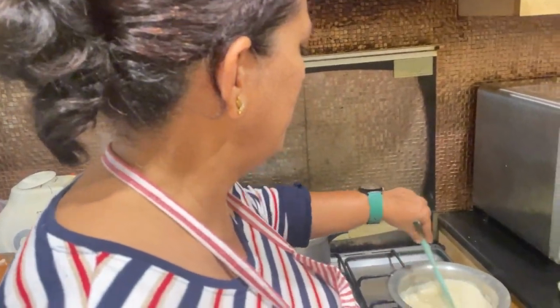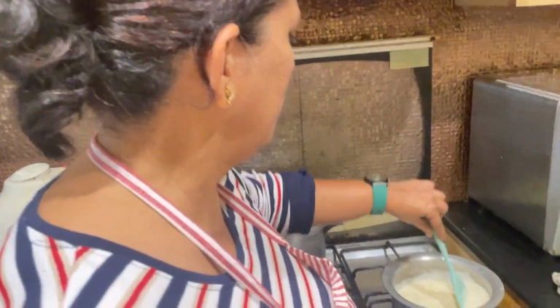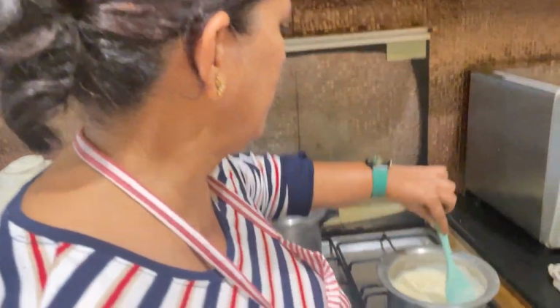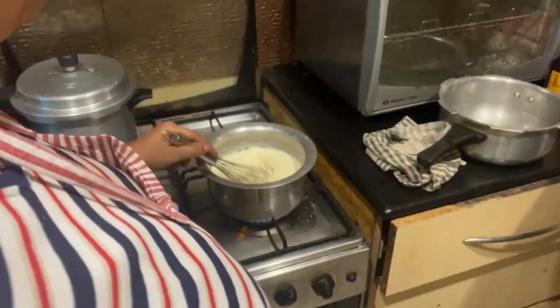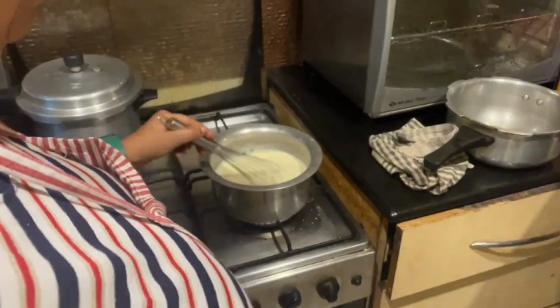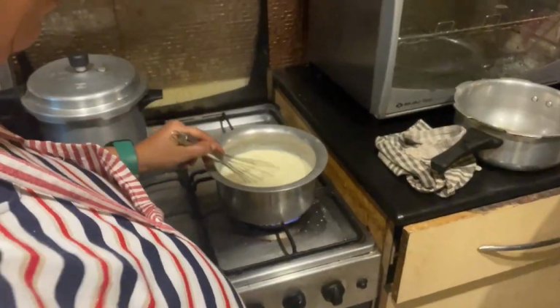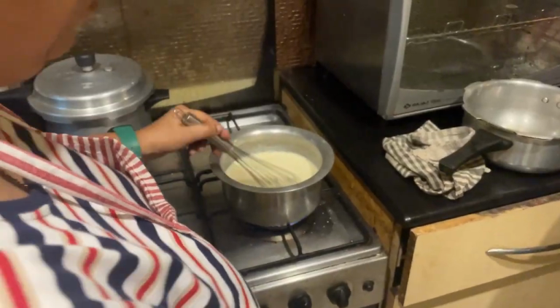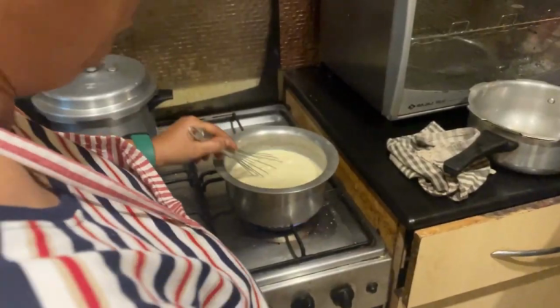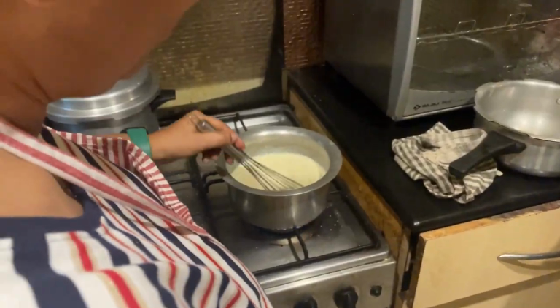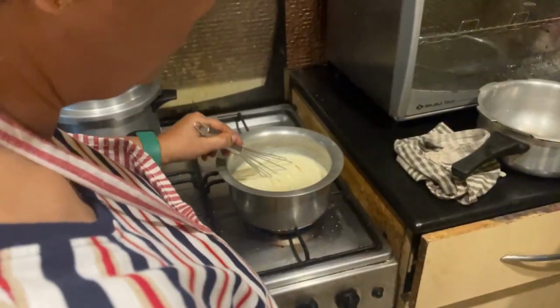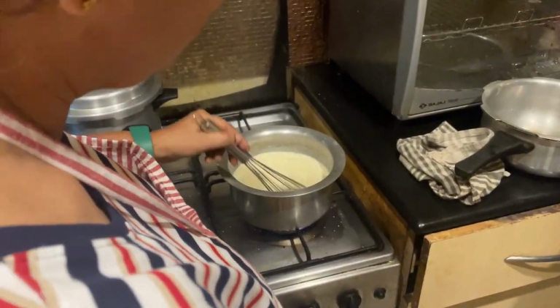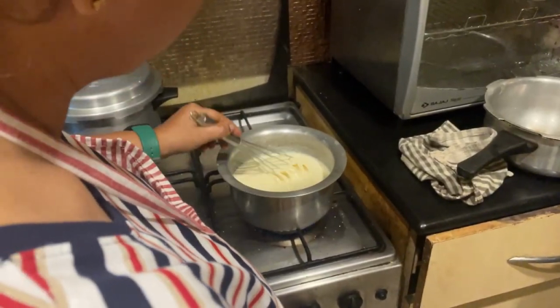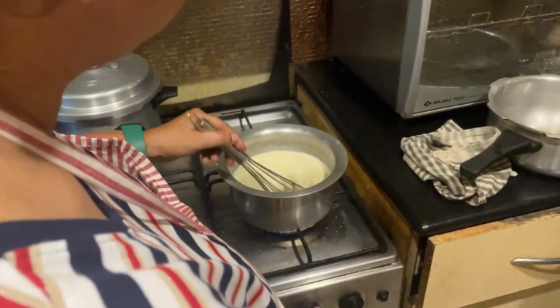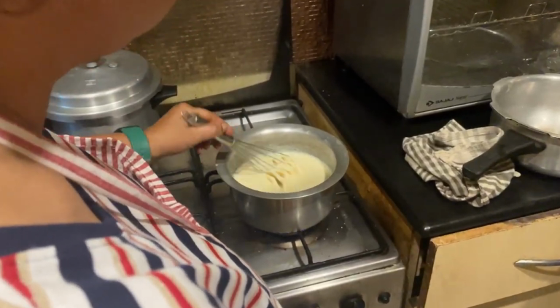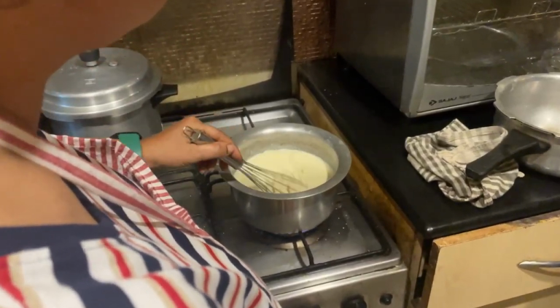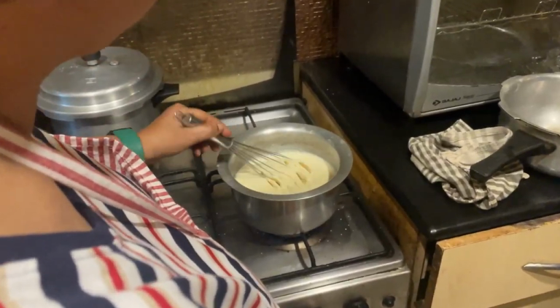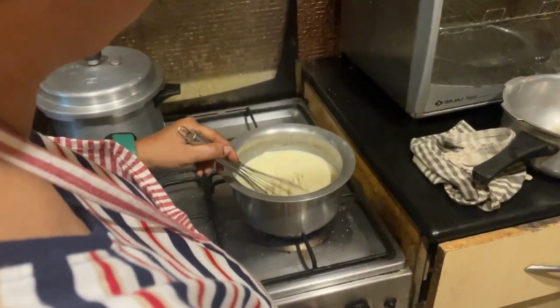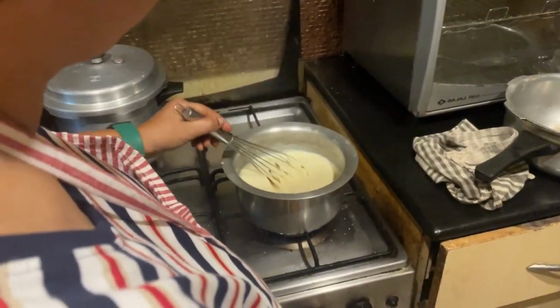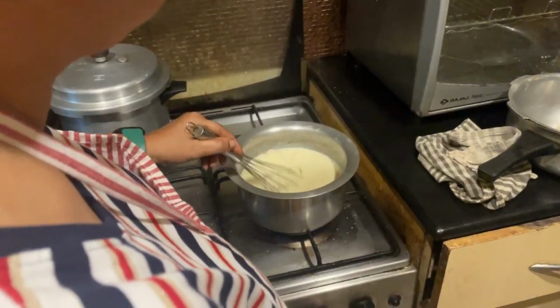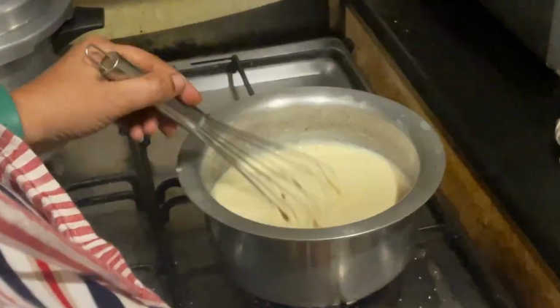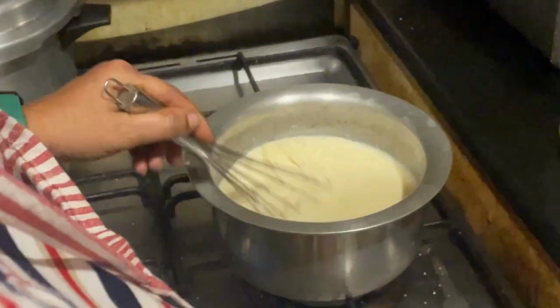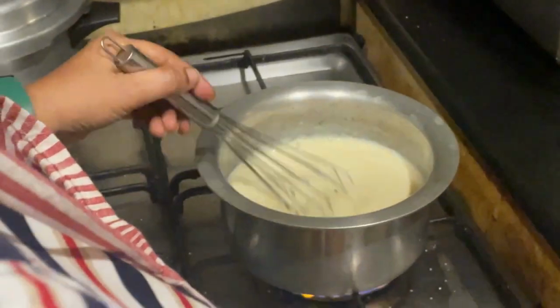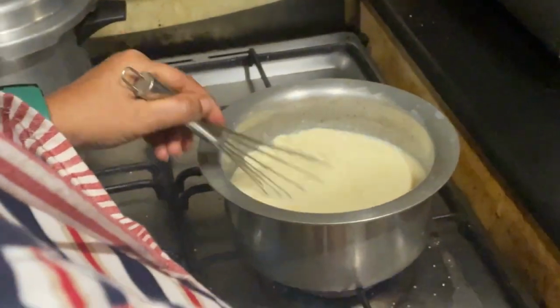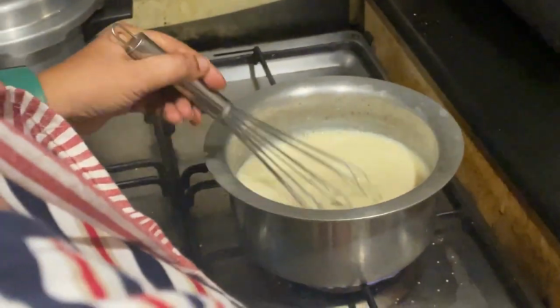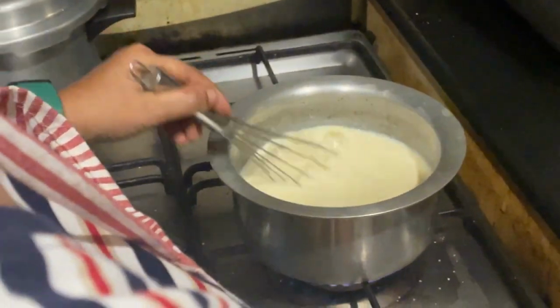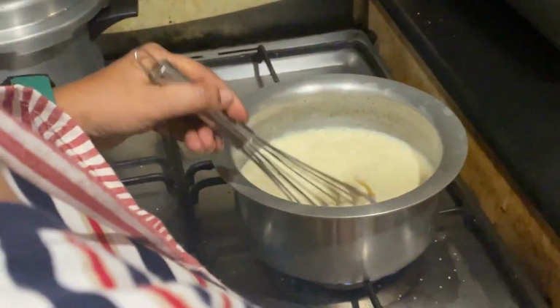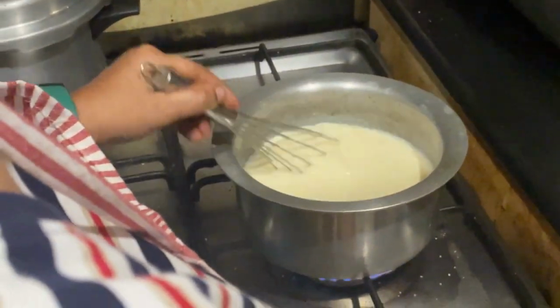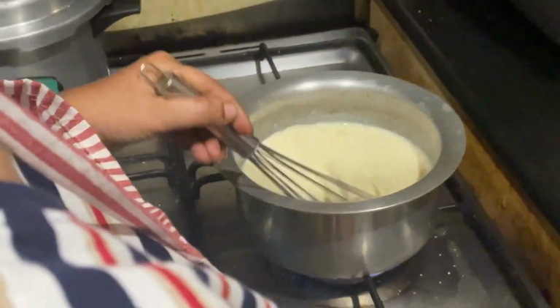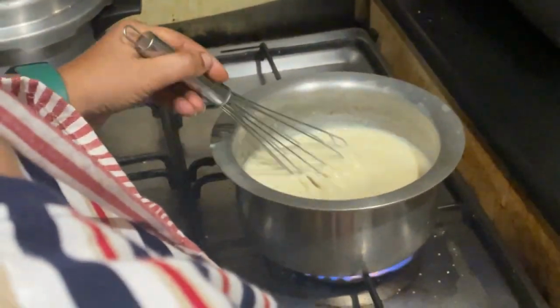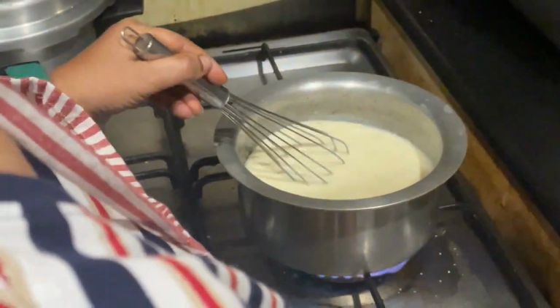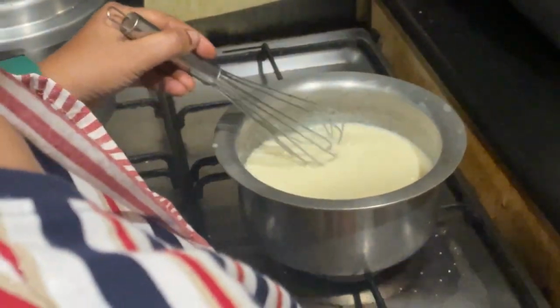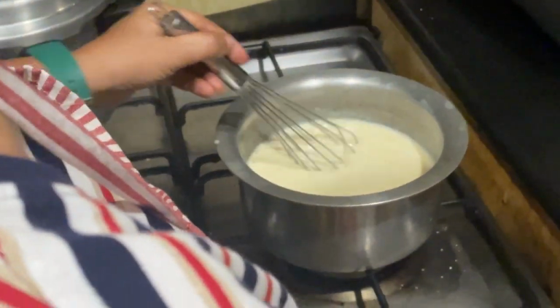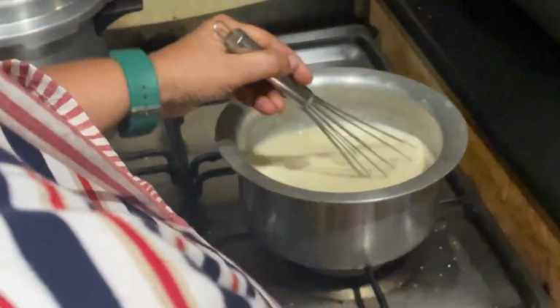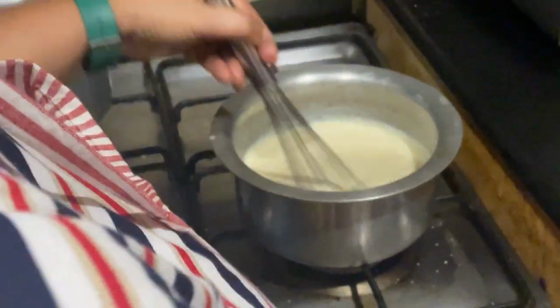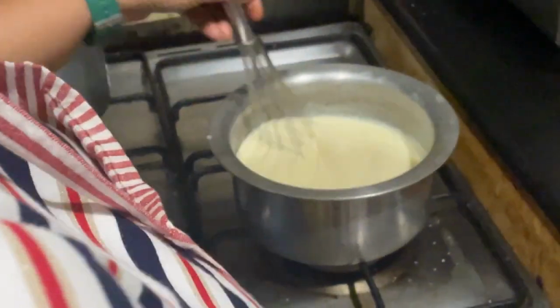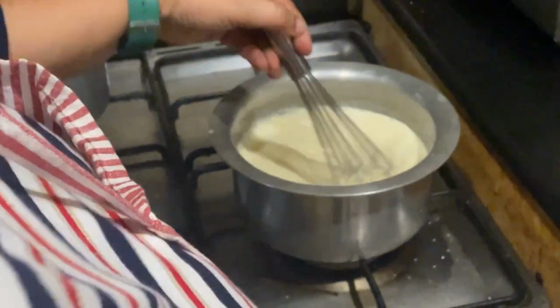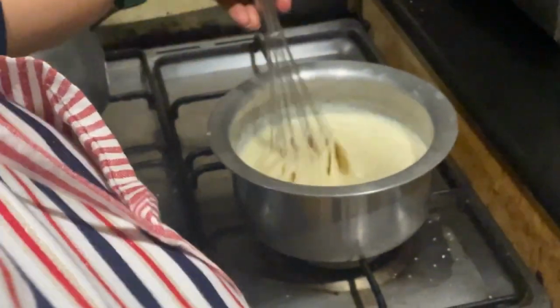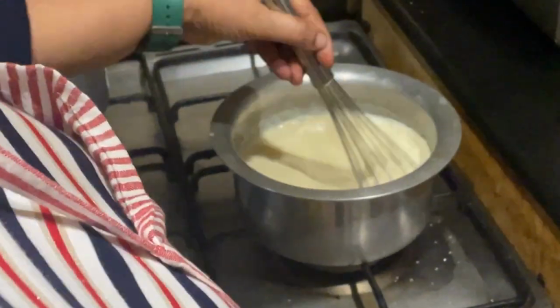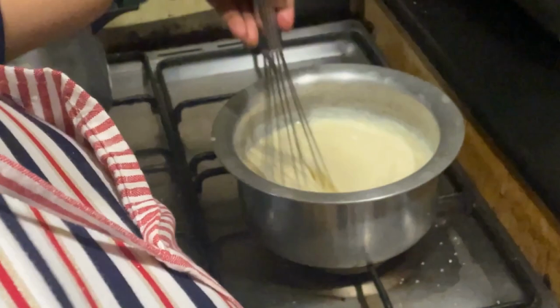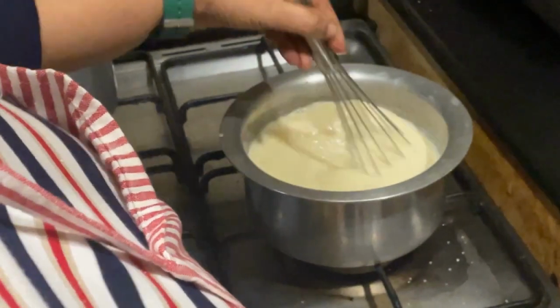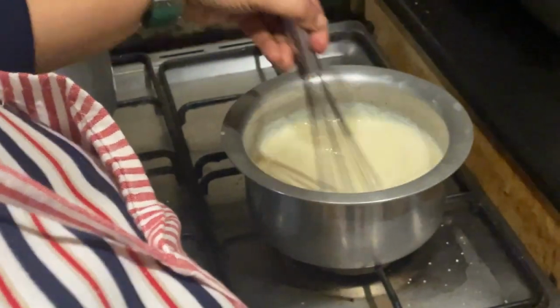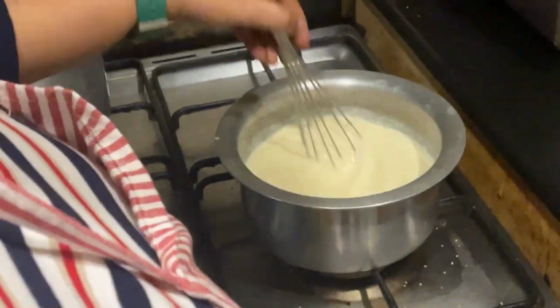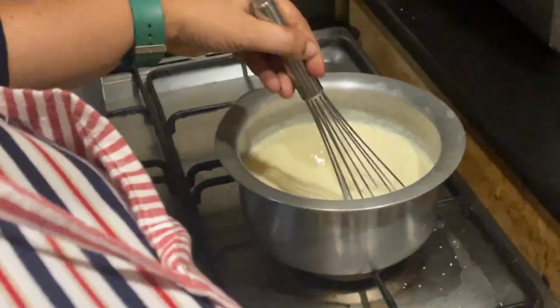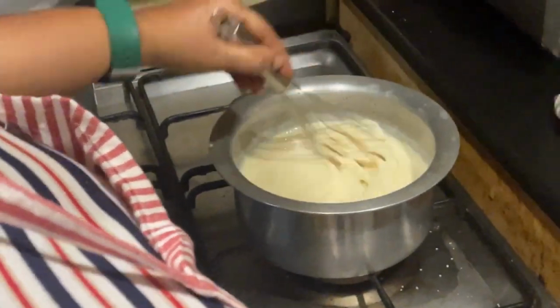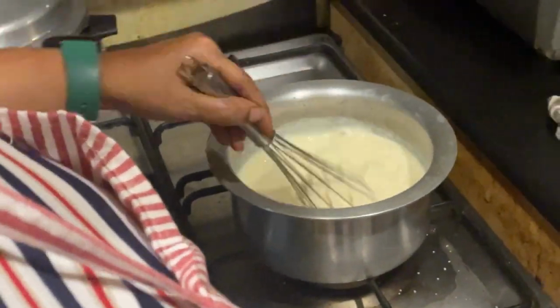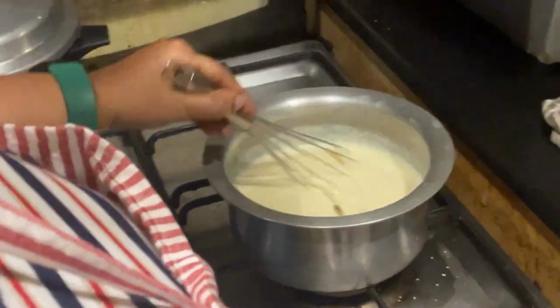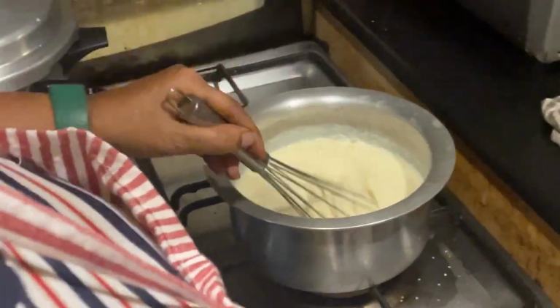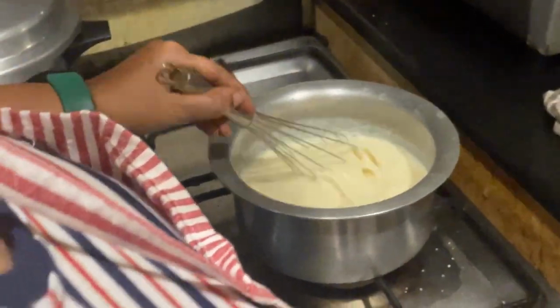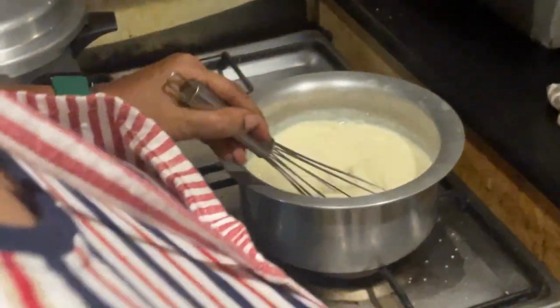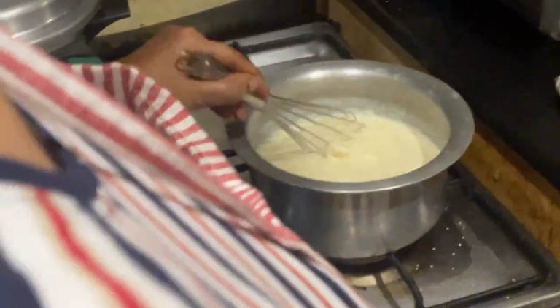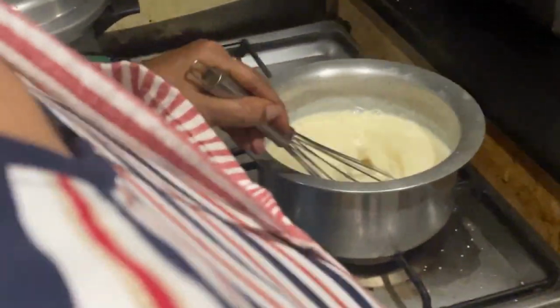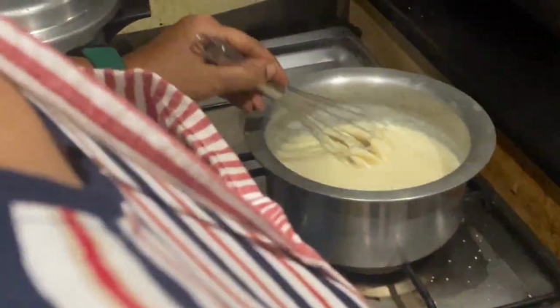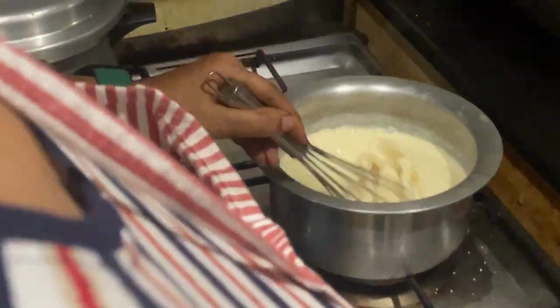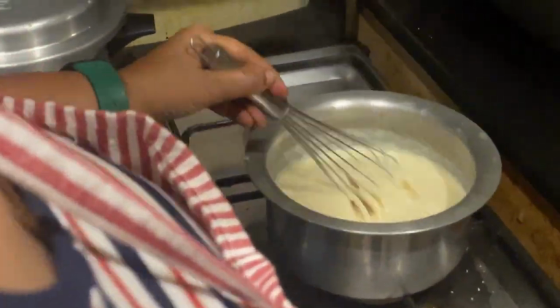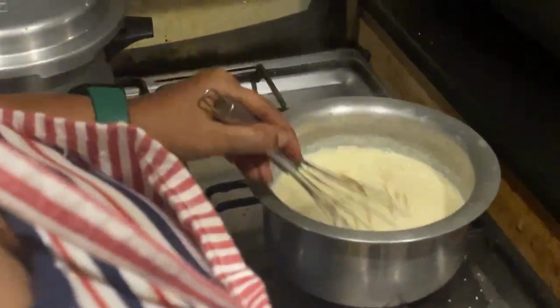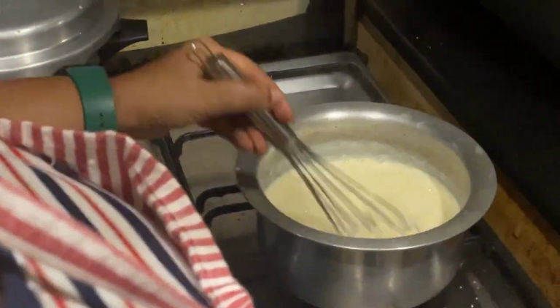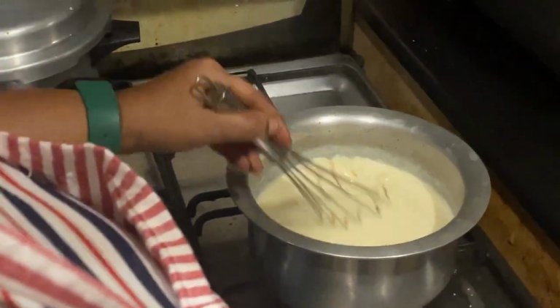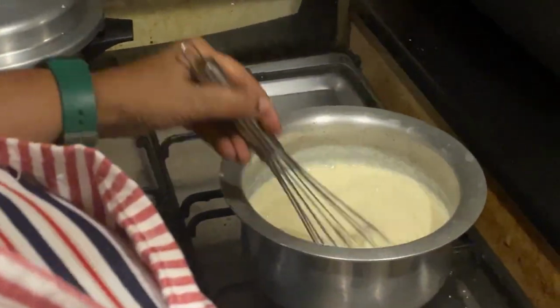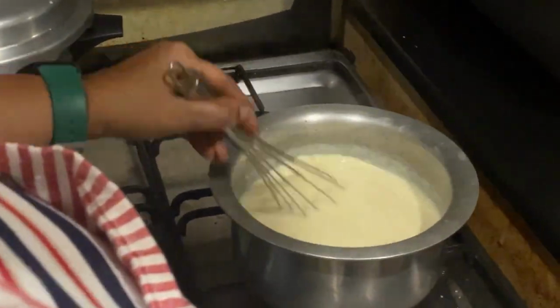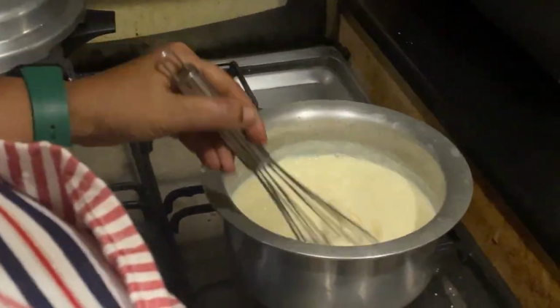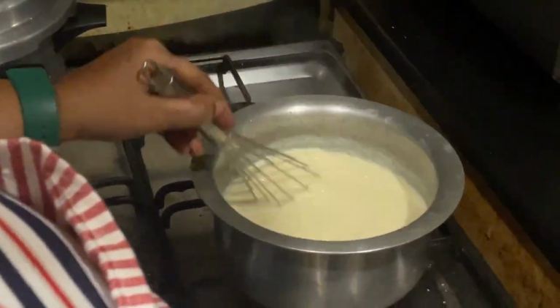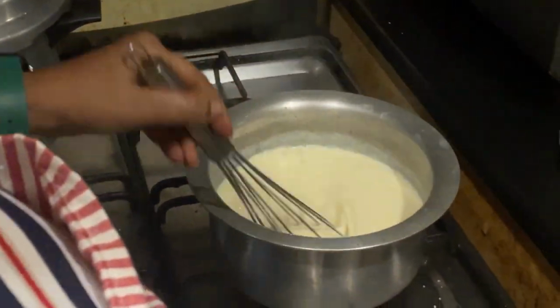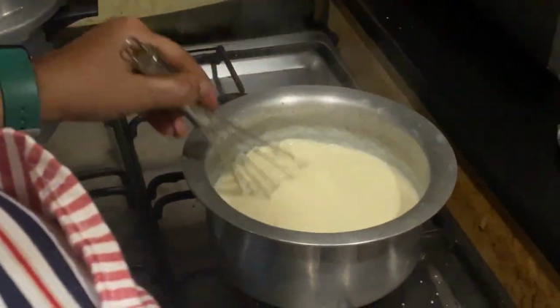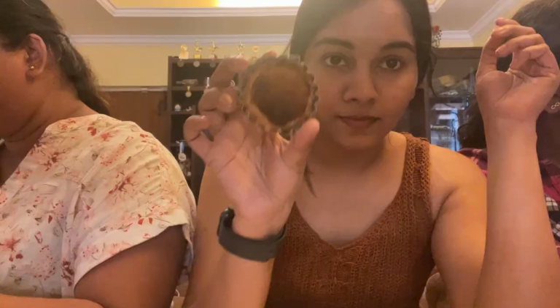My custard is ready — and at this juncture I put it off the fire. This is a nice strong coffee solution for dipping the biscuits — do it quickly.